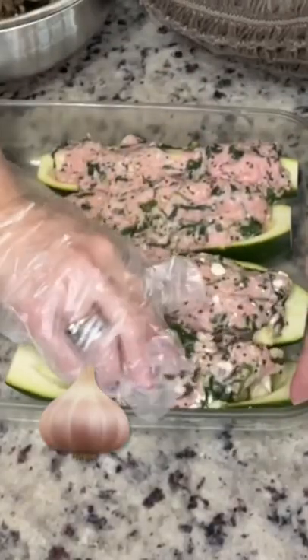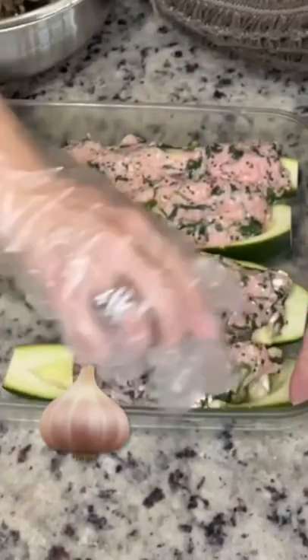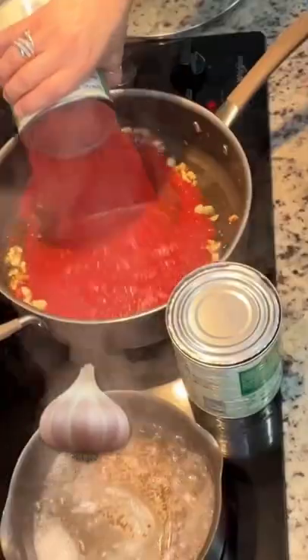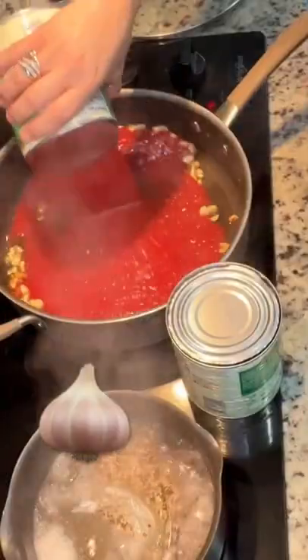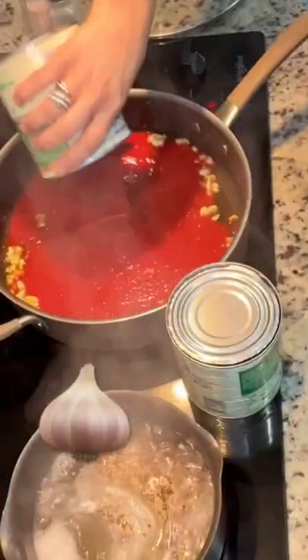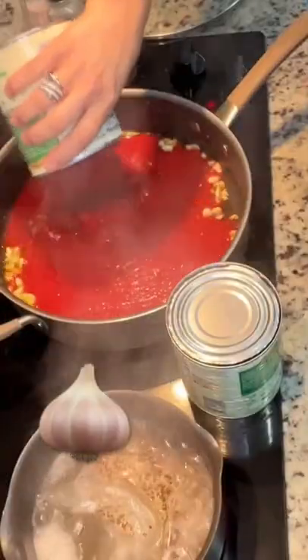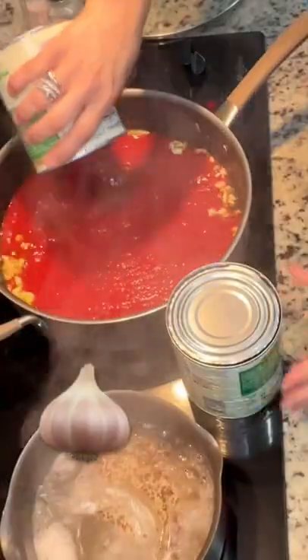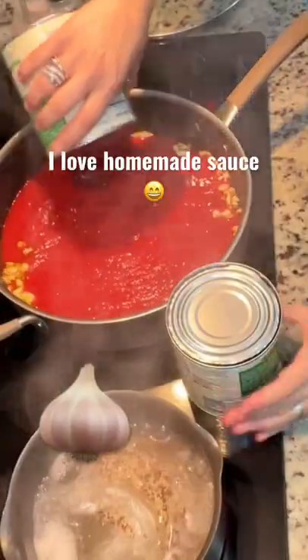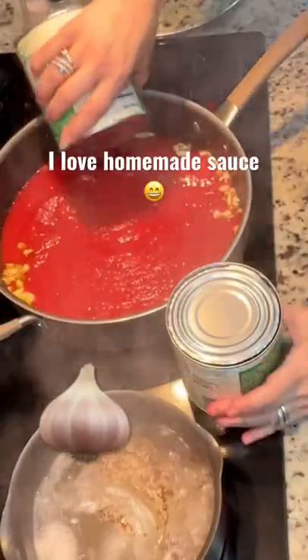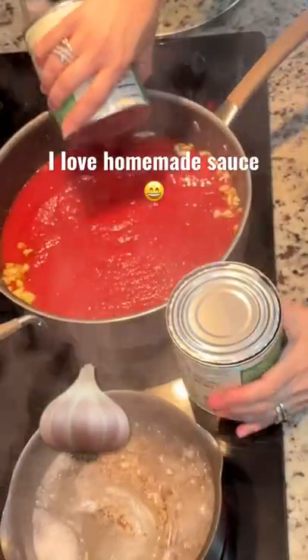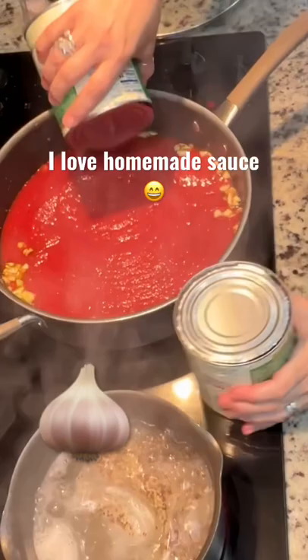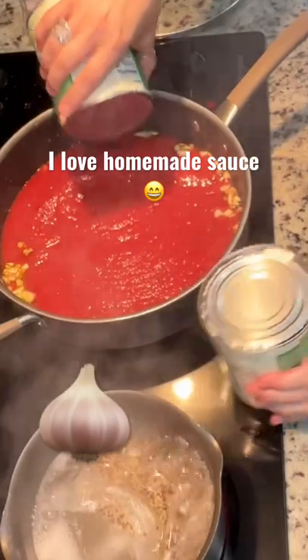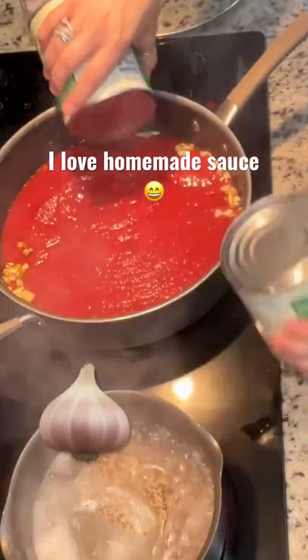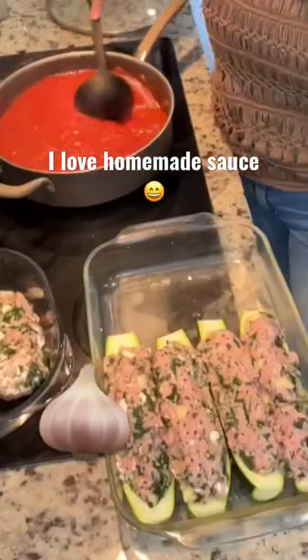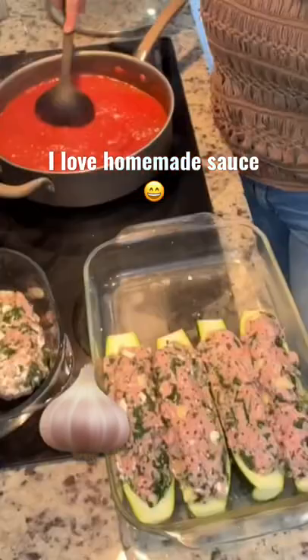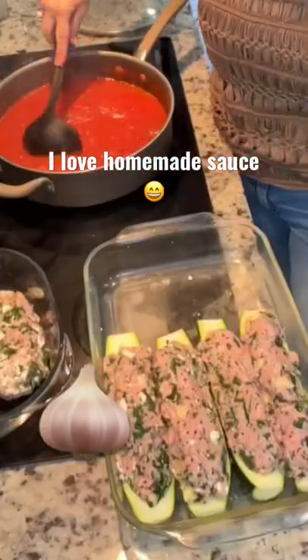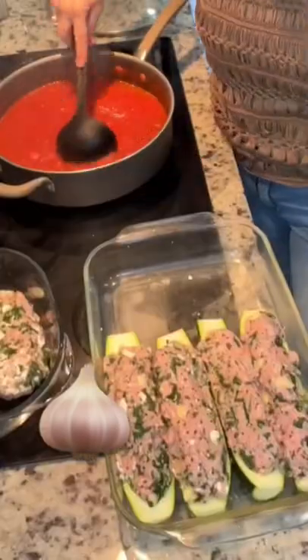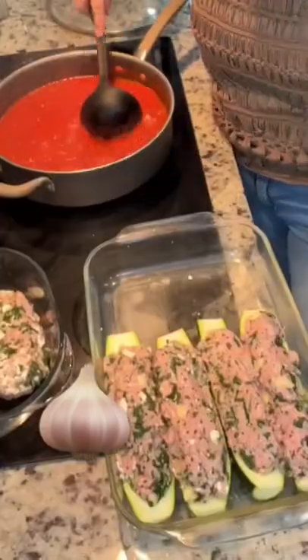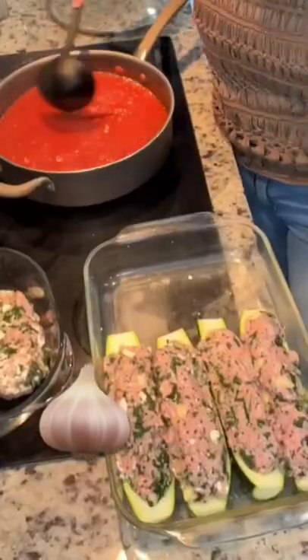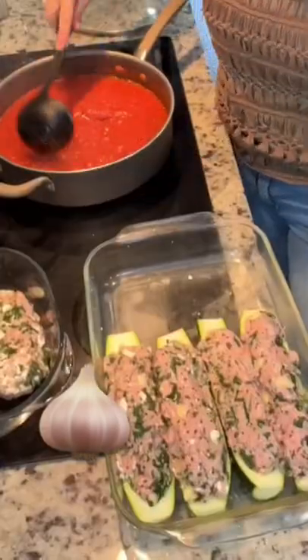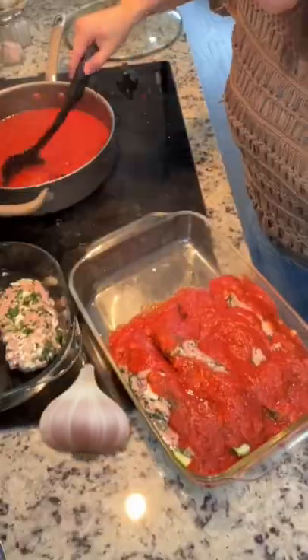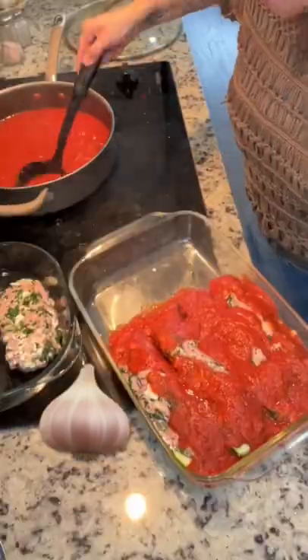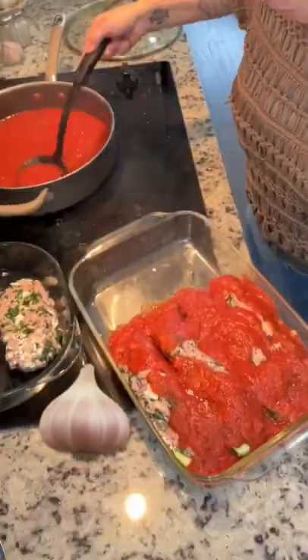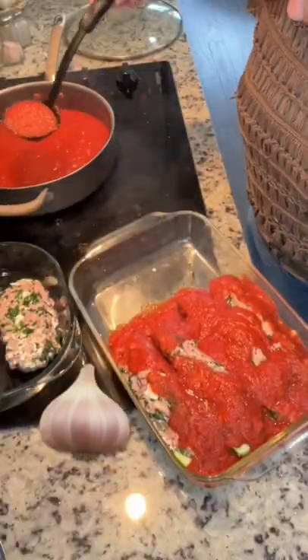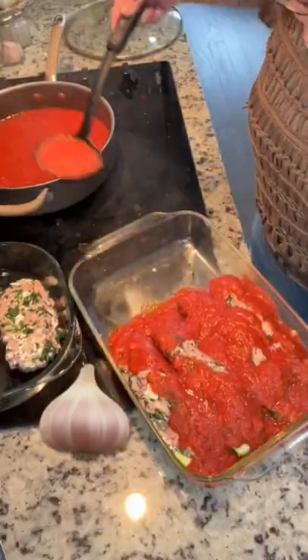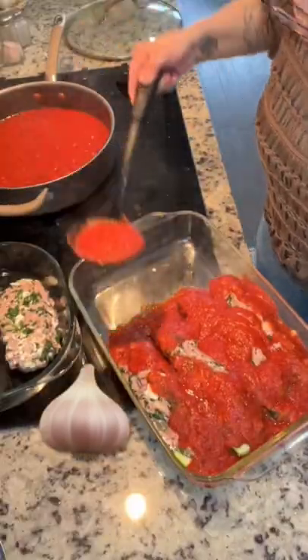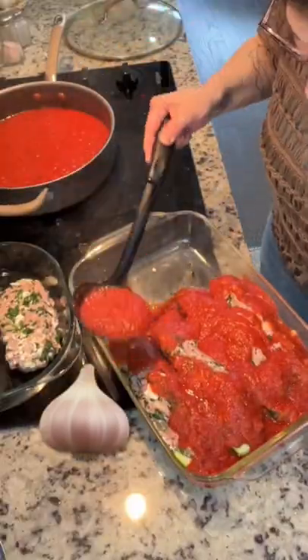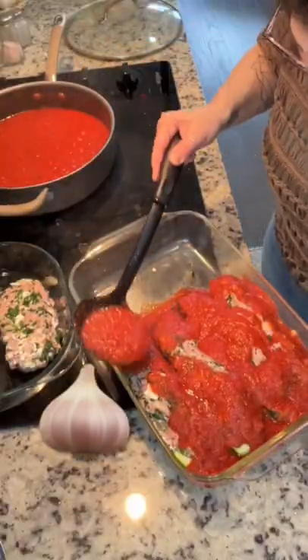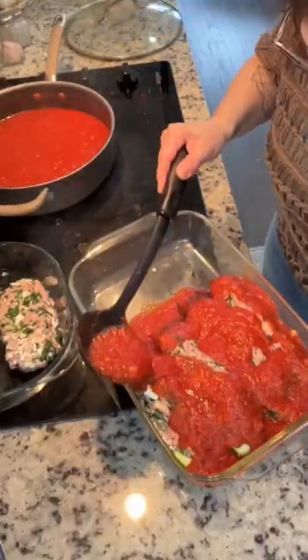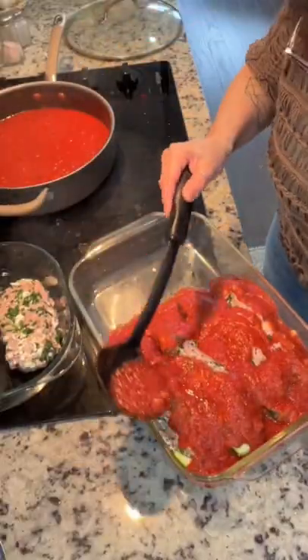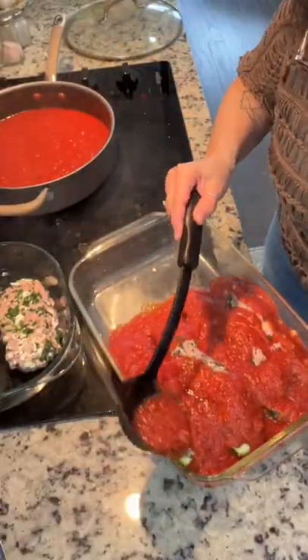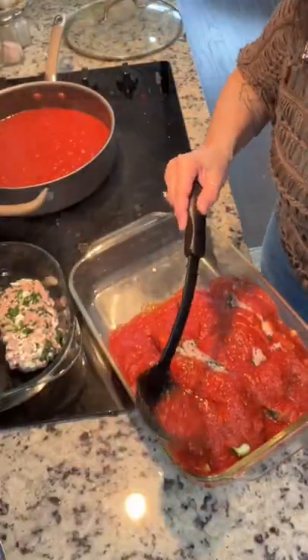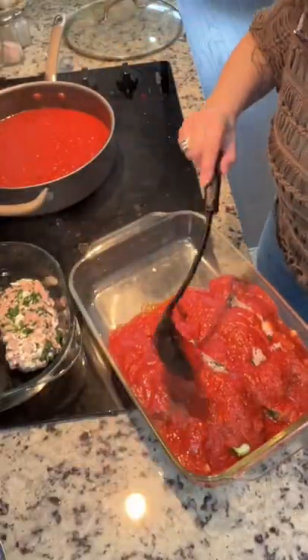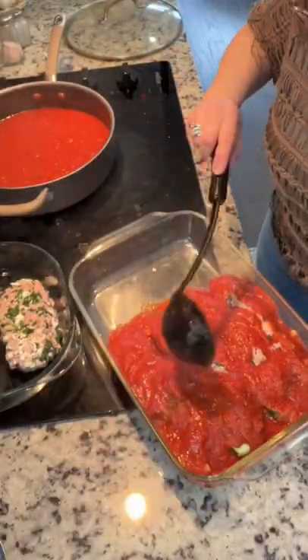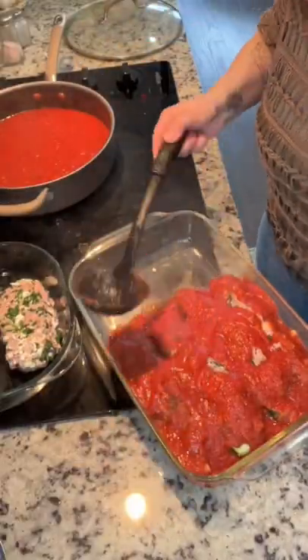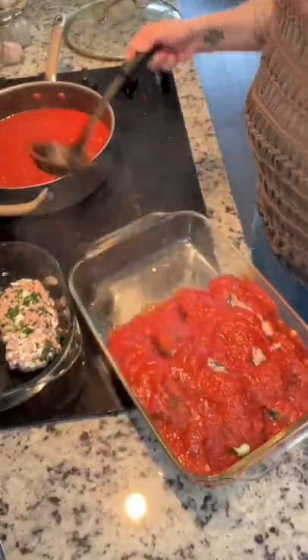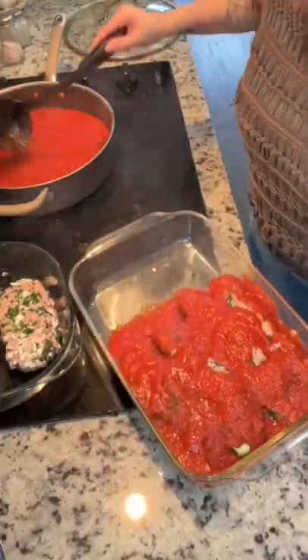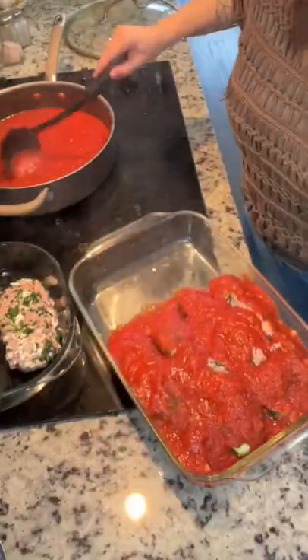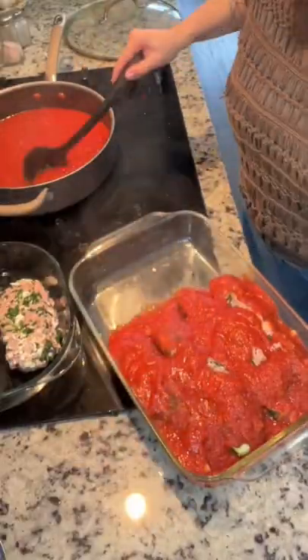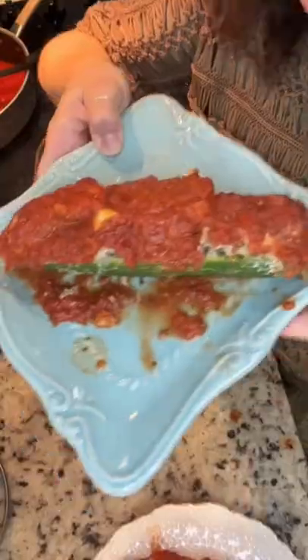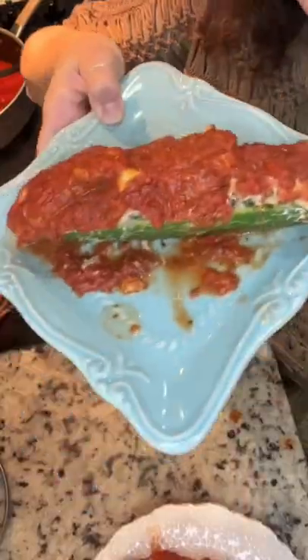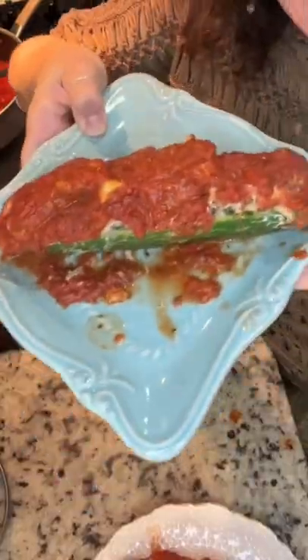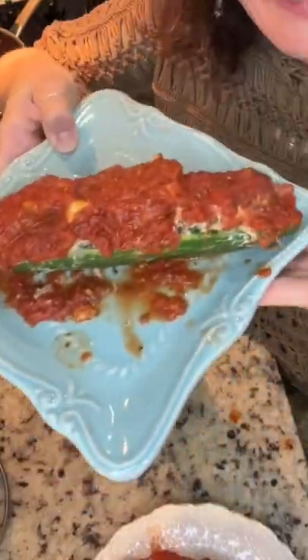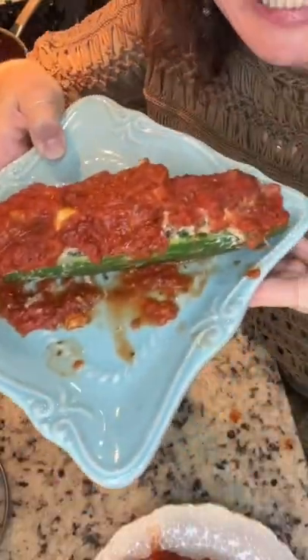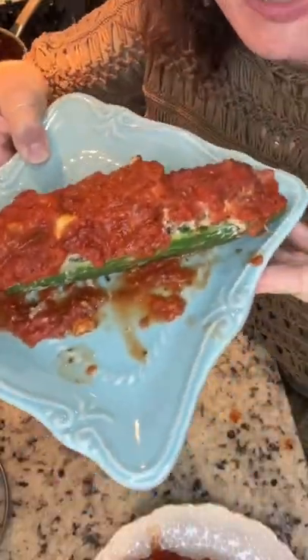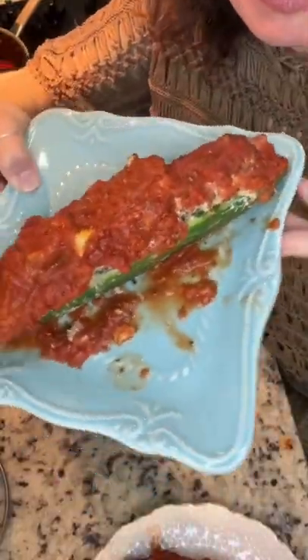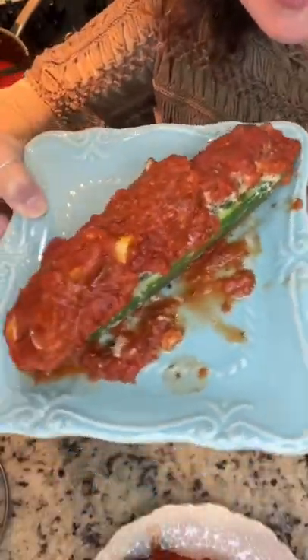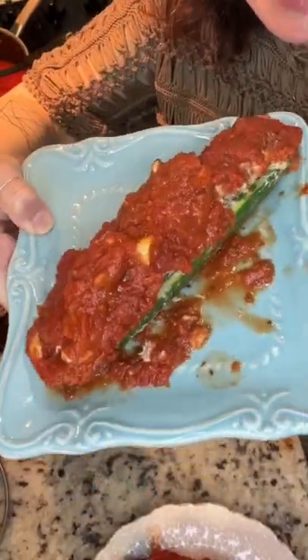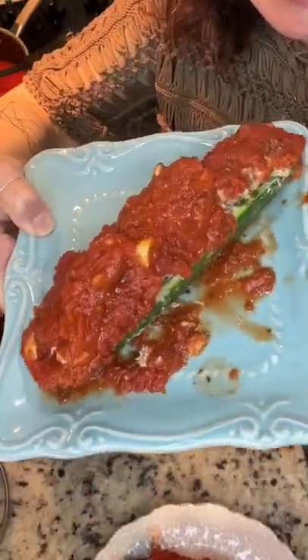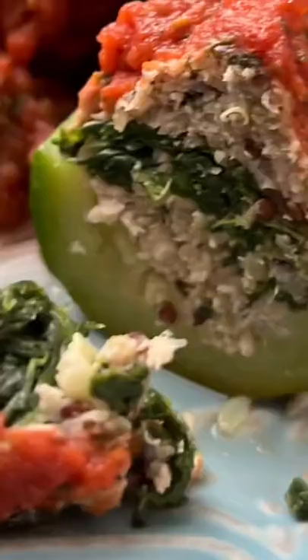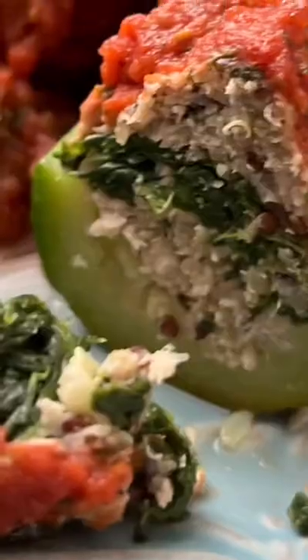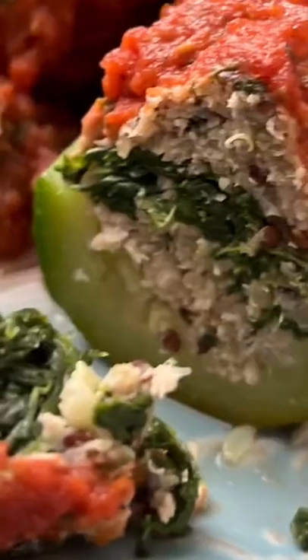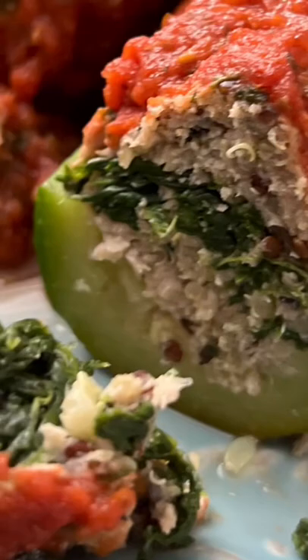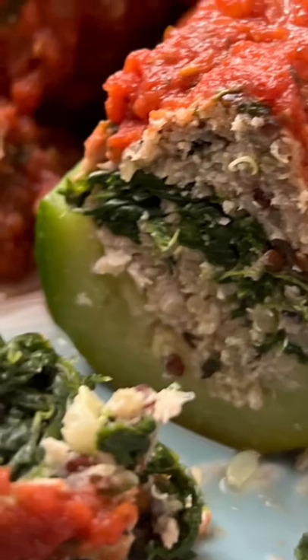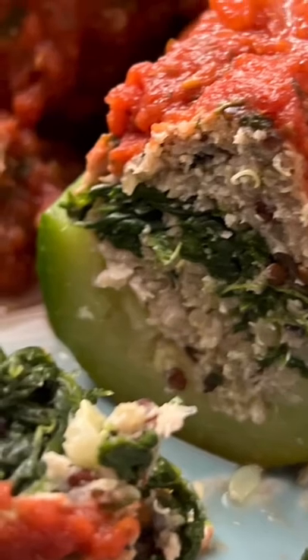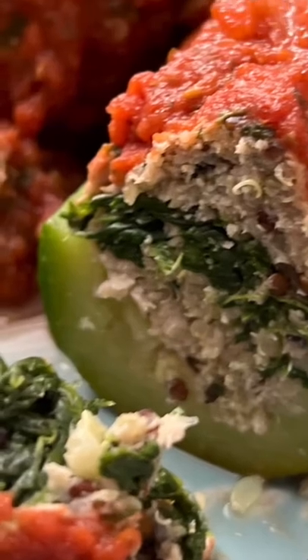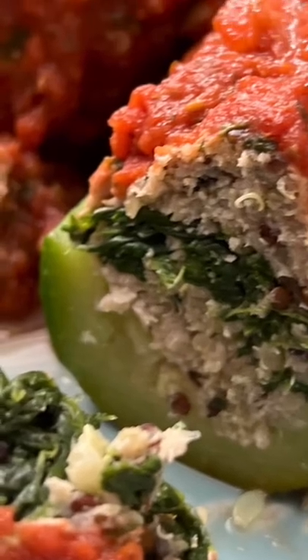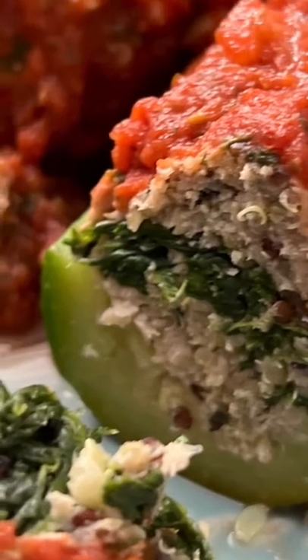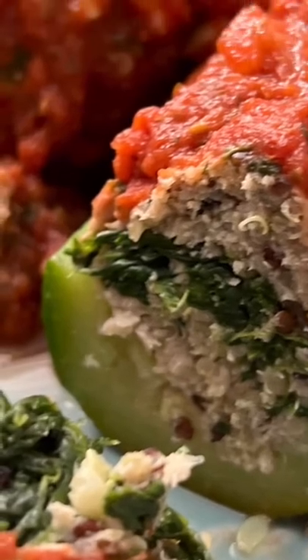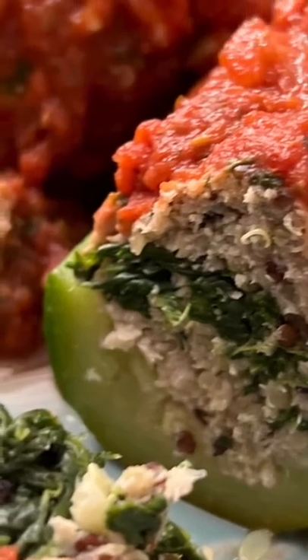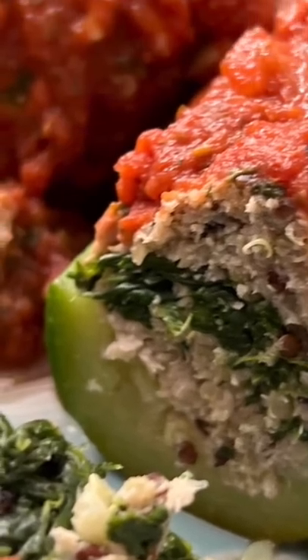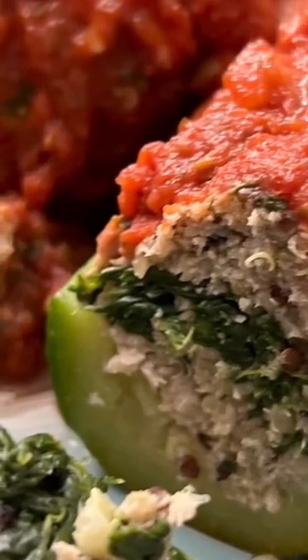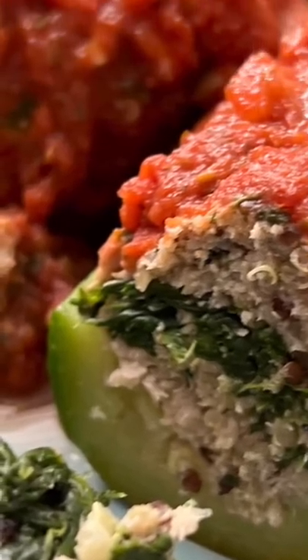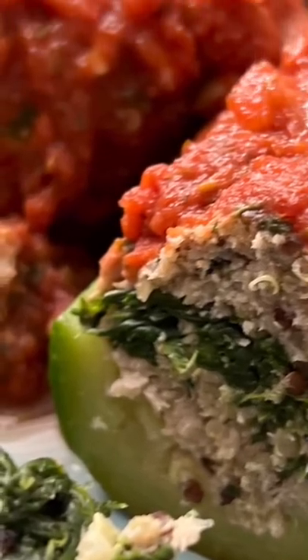Now you can use whatever sauce you want — I like a homemade sauce with lots of garlic. 350 oven for 45 minutes. Oh my gosh, so delicious.